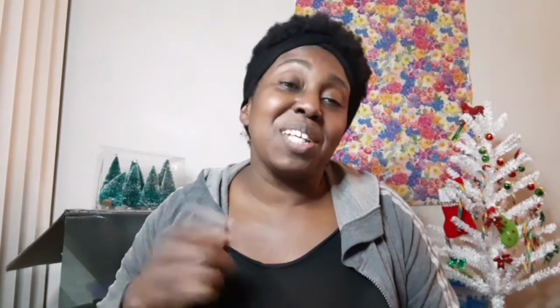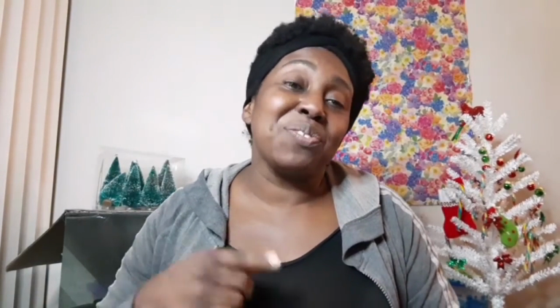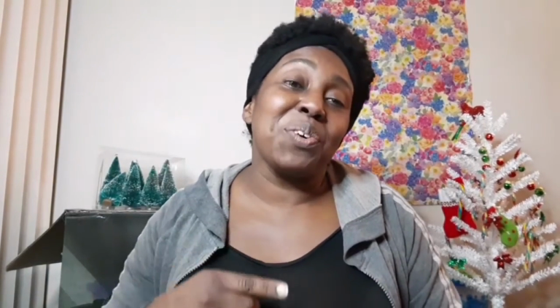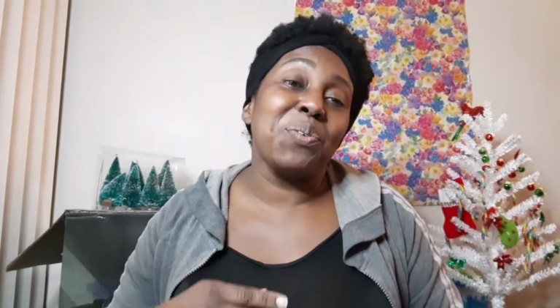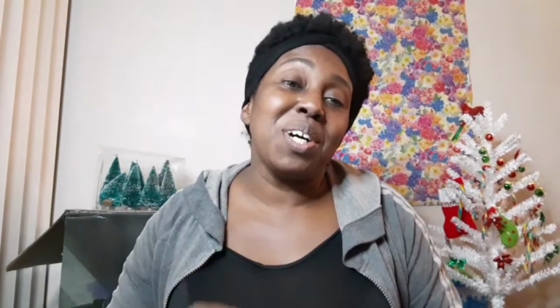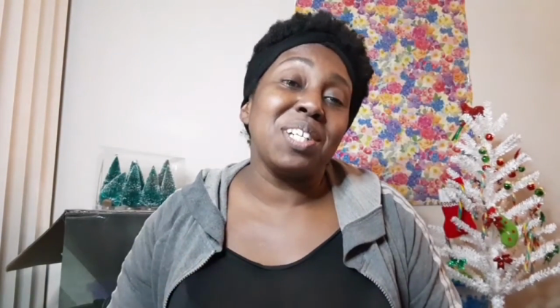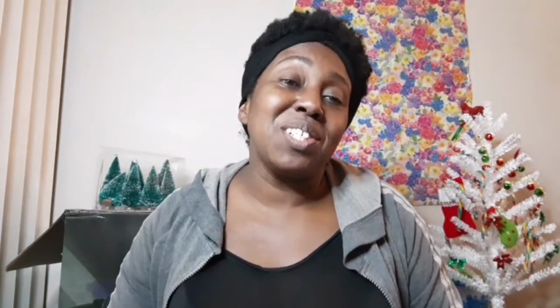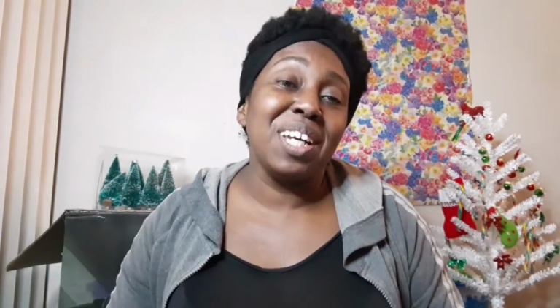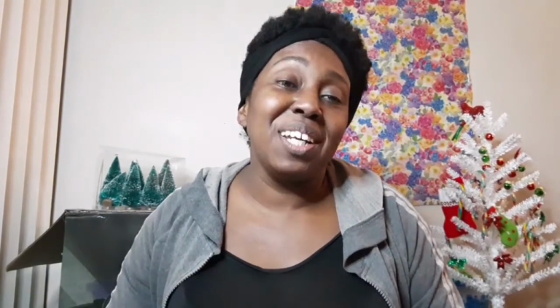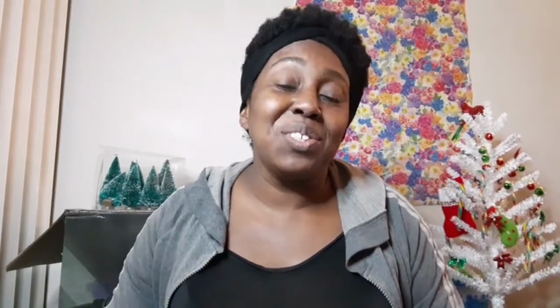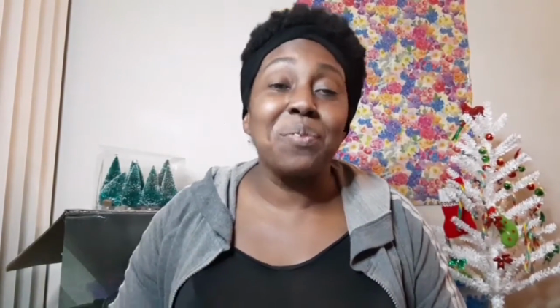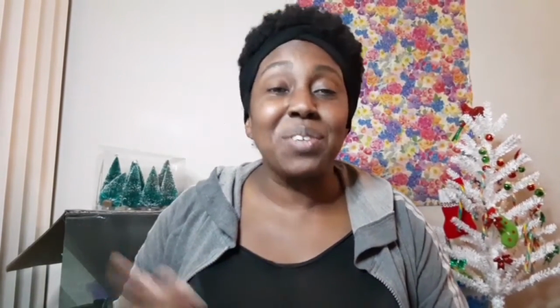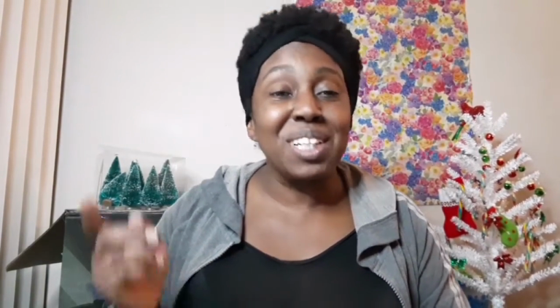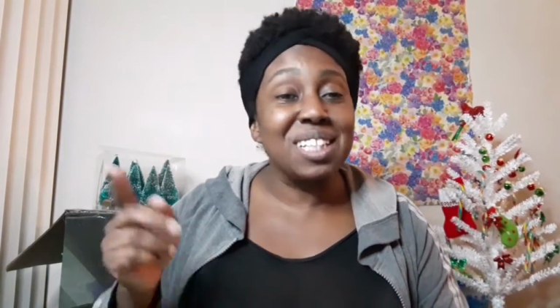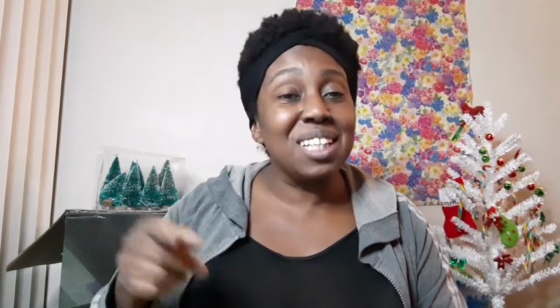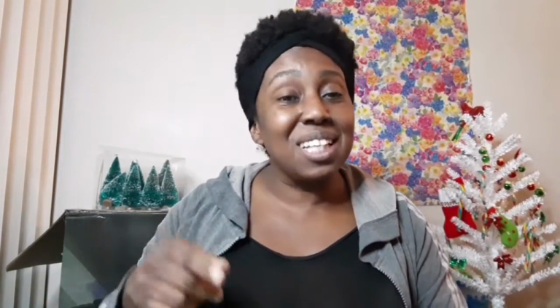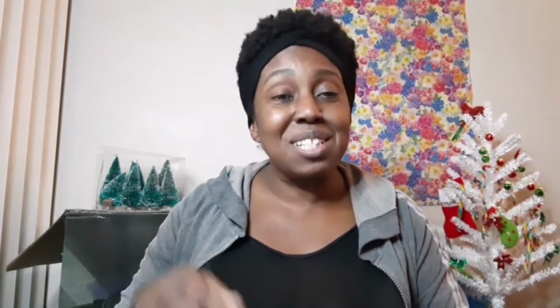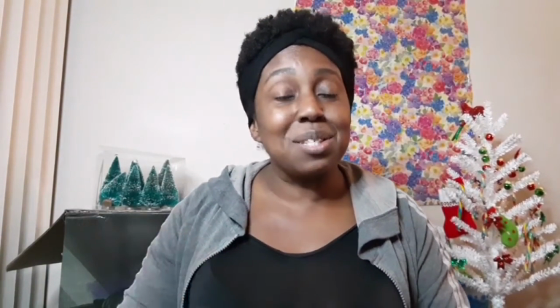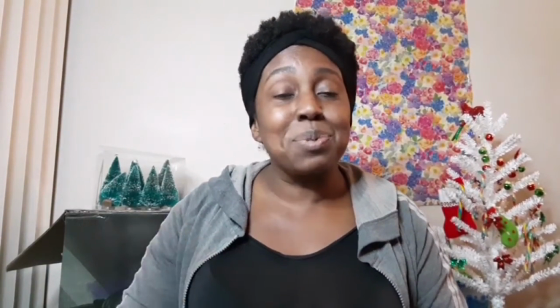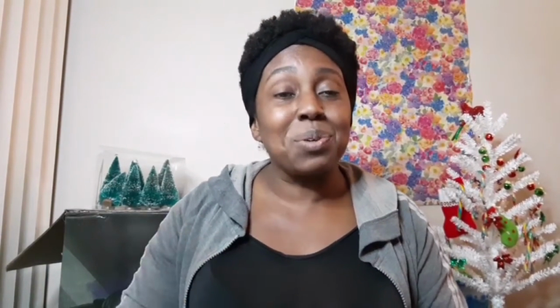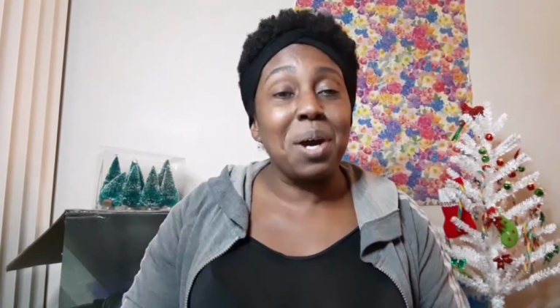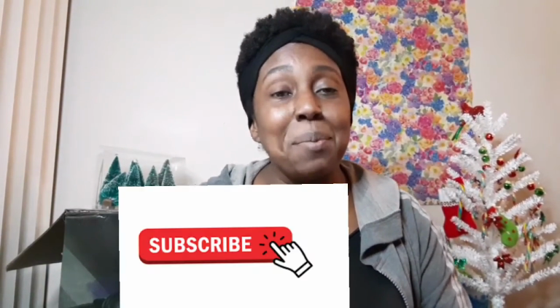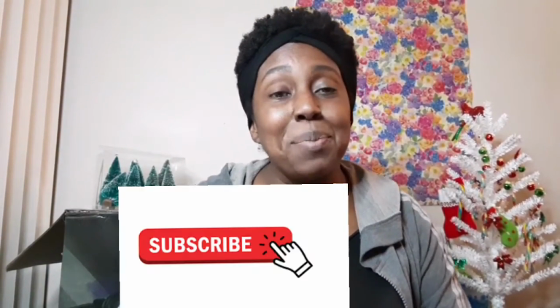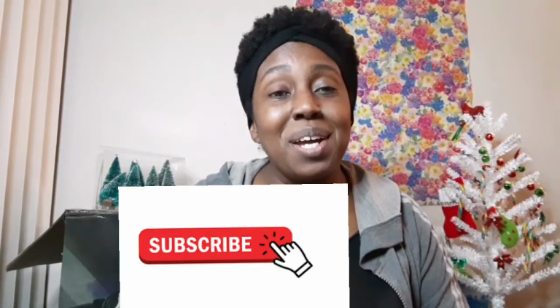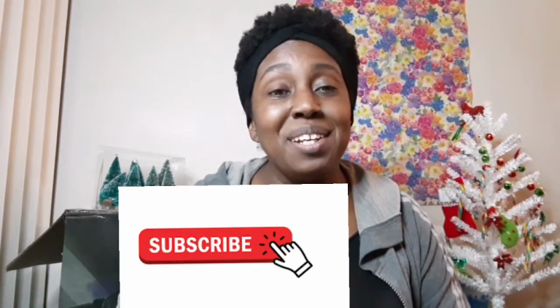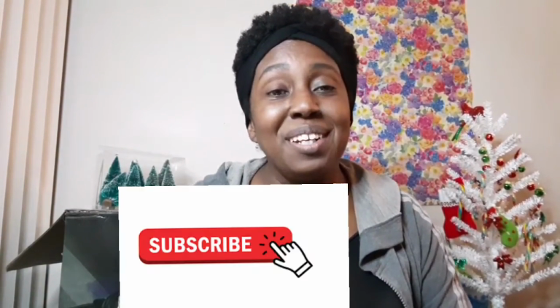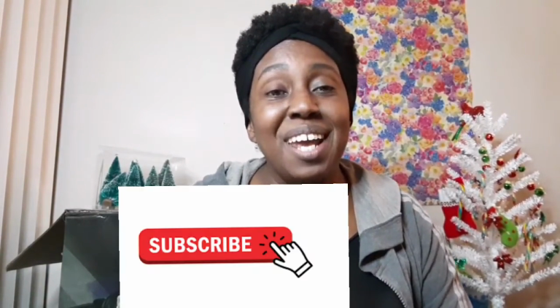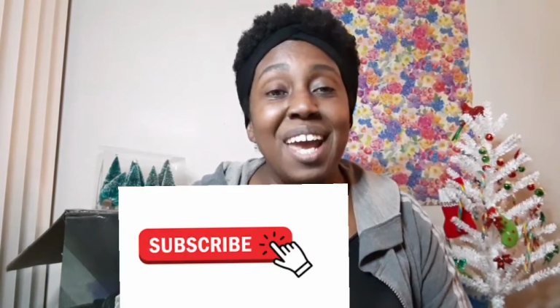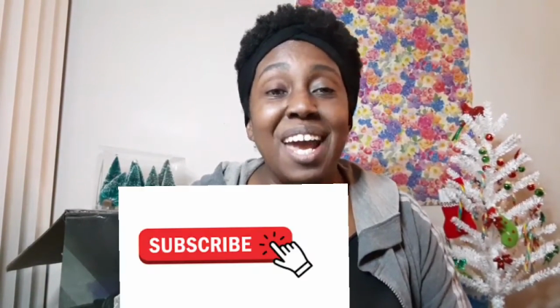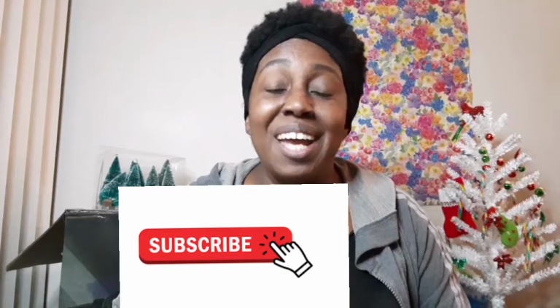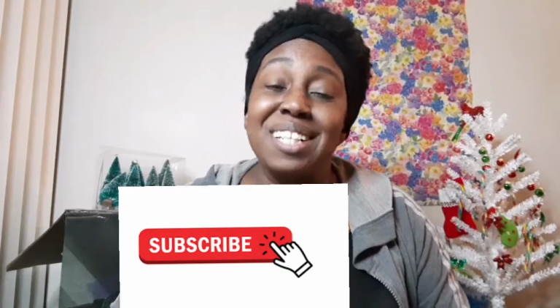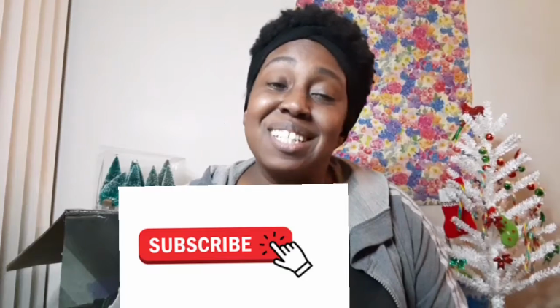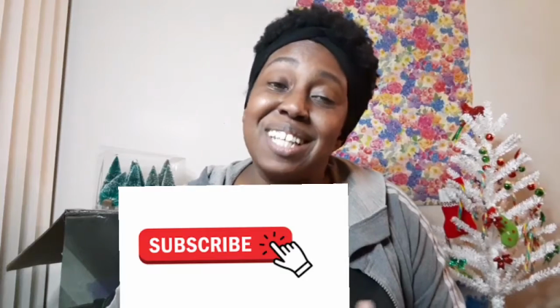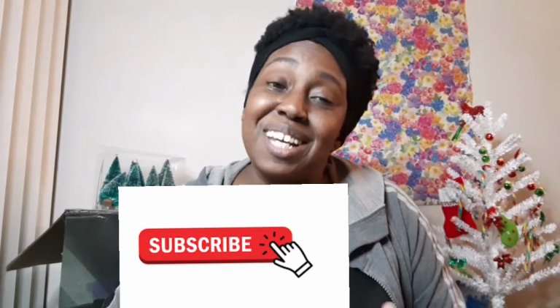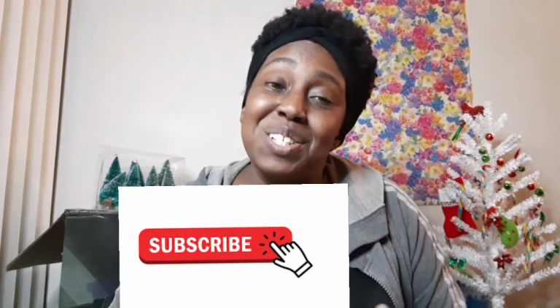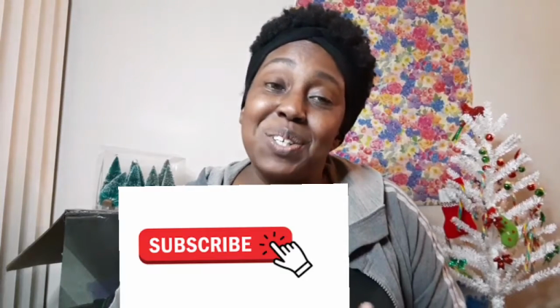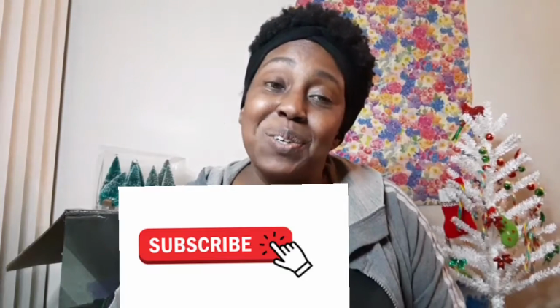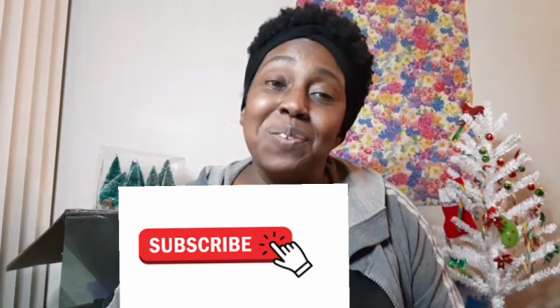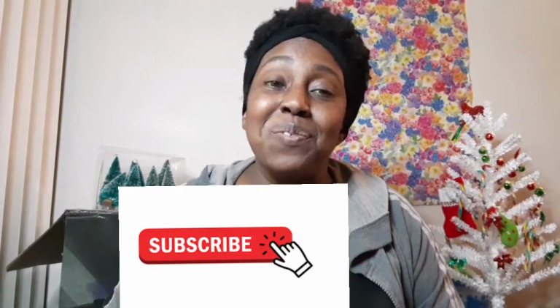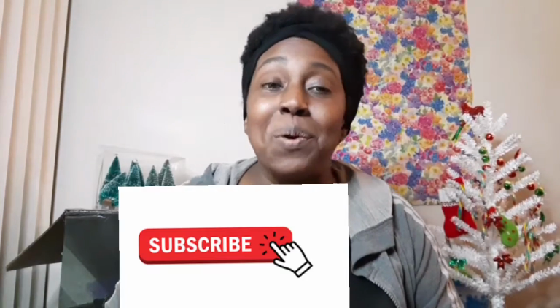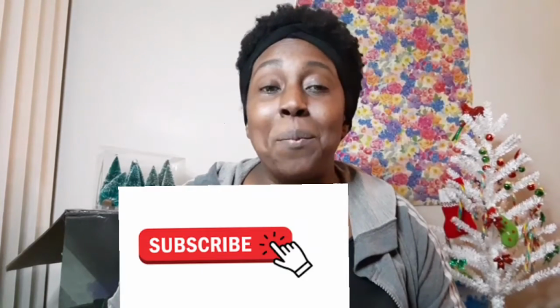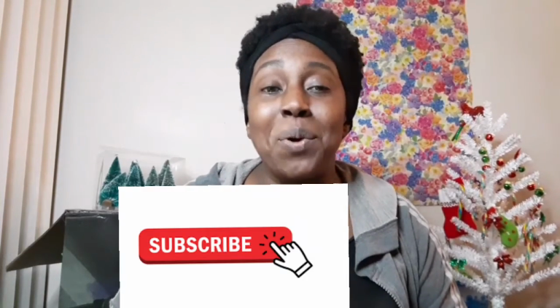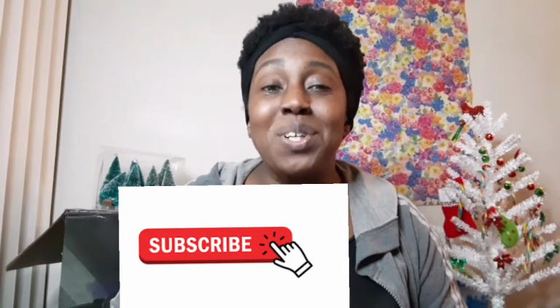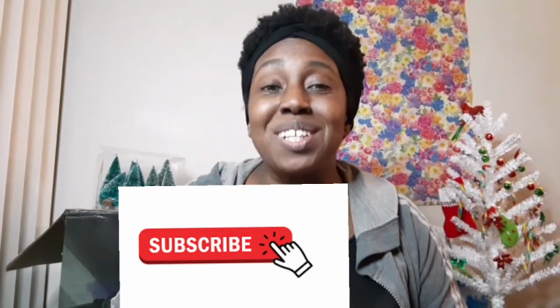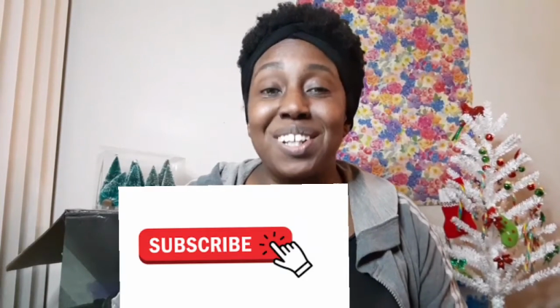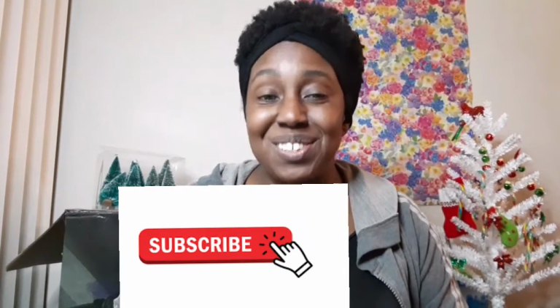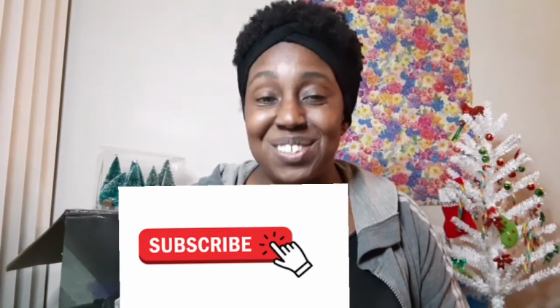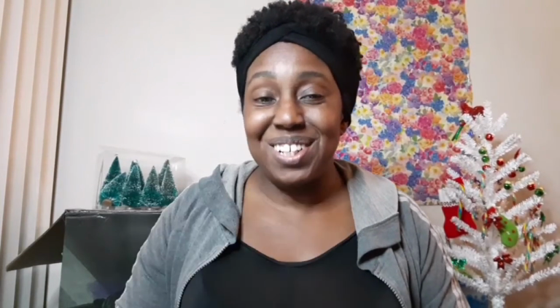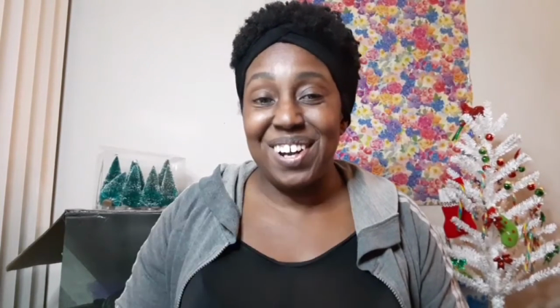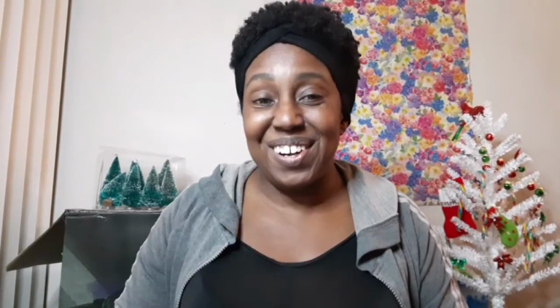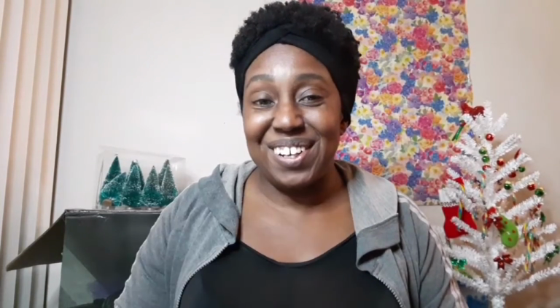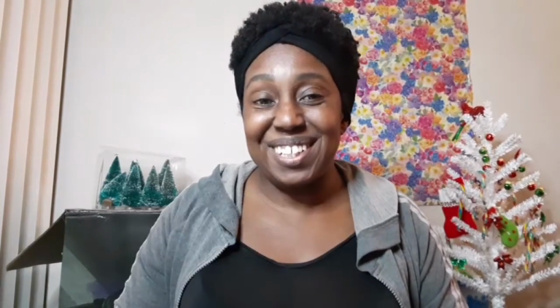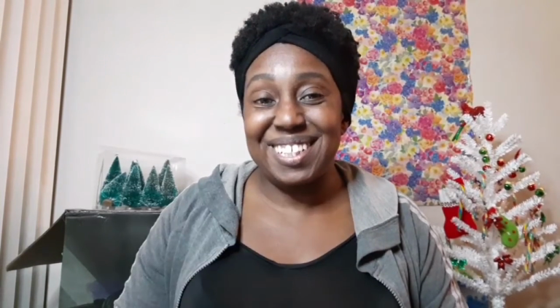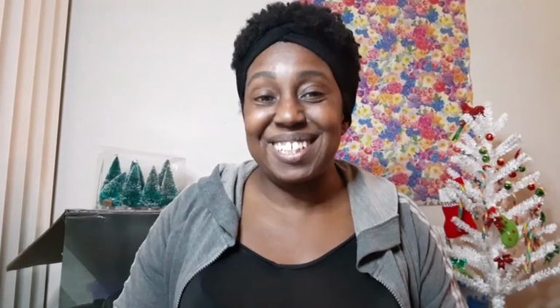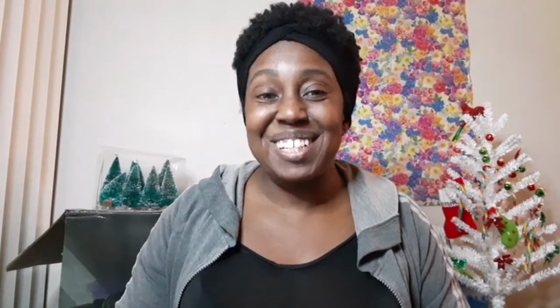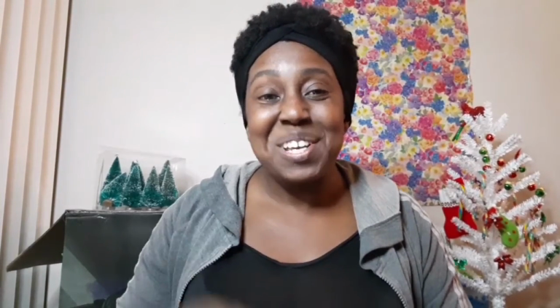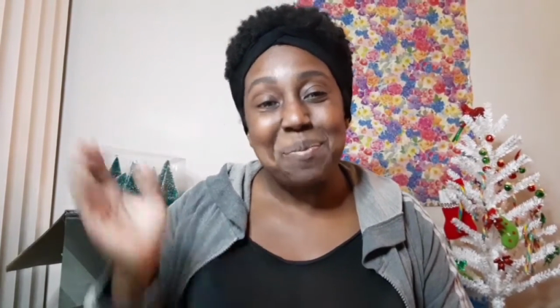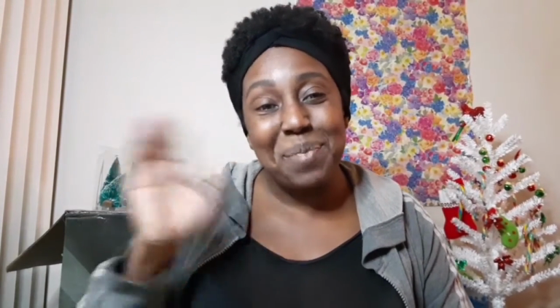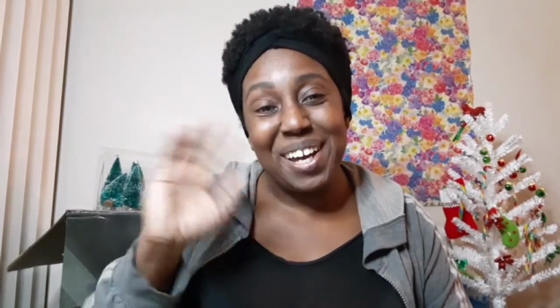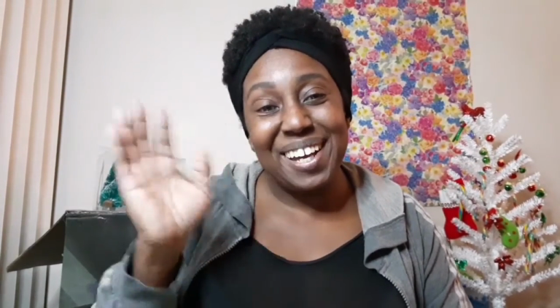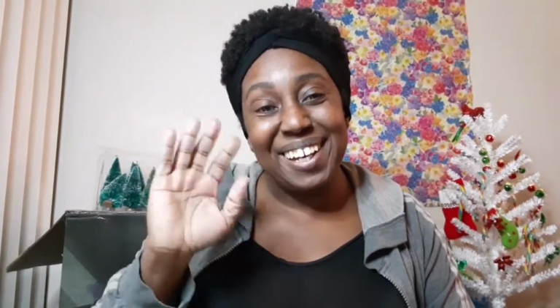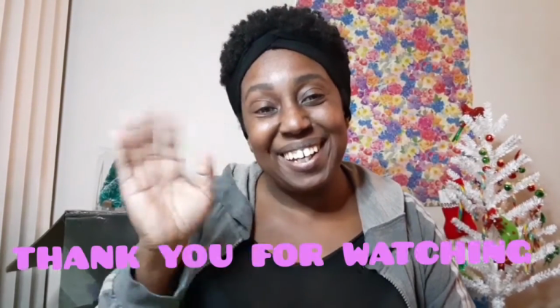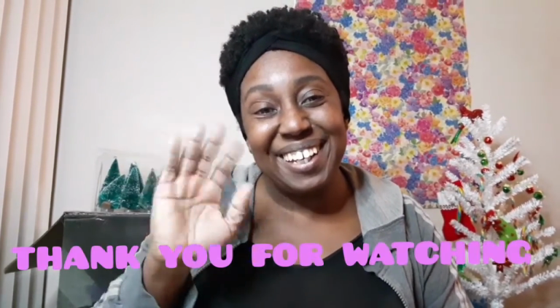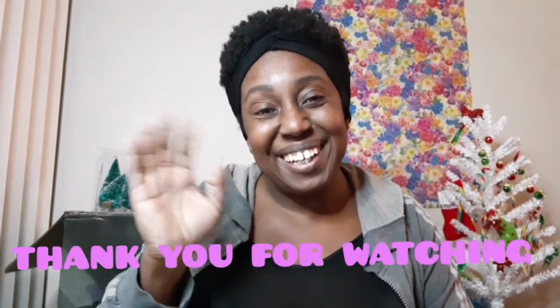Thanks for watching. Don't forget to hit that subscribe button, and stay tuned for more Dollar Tree hauls. Bye!